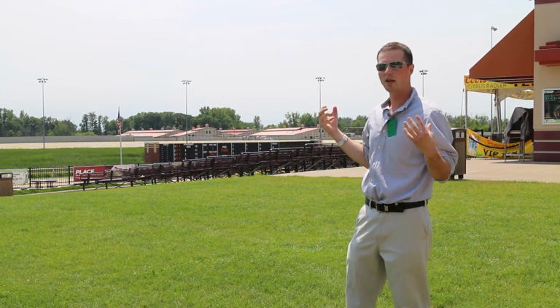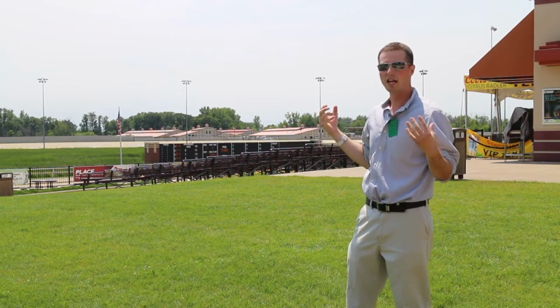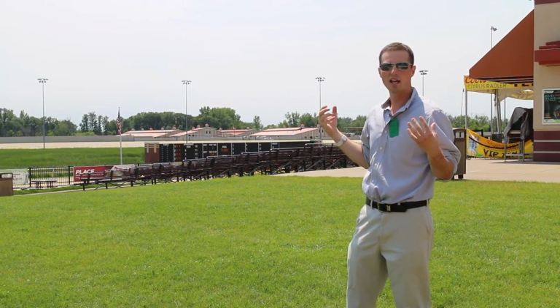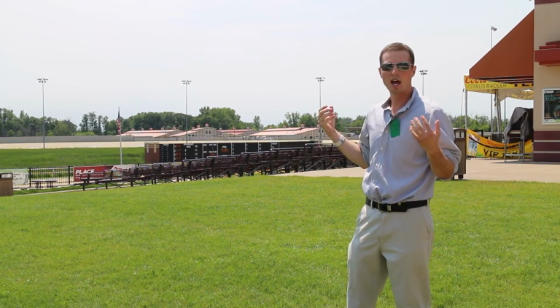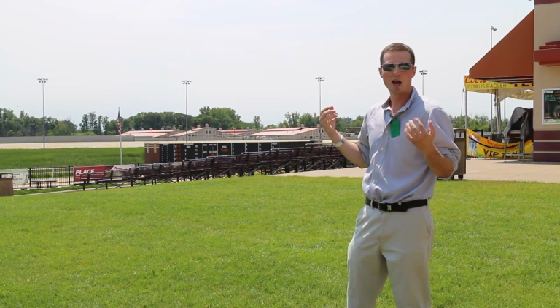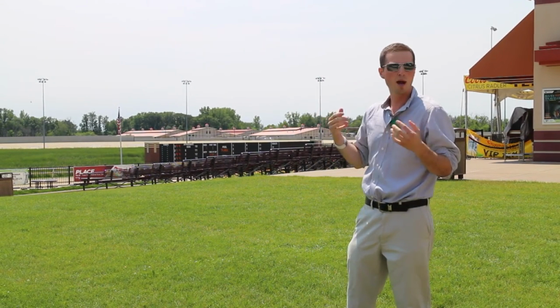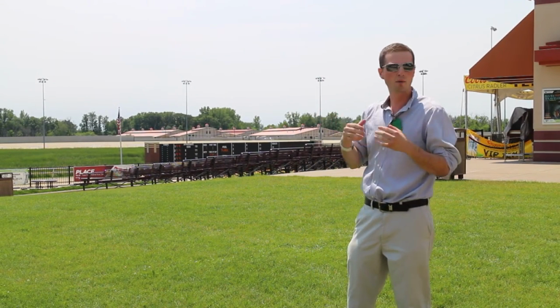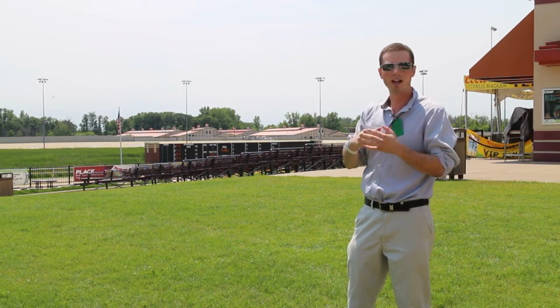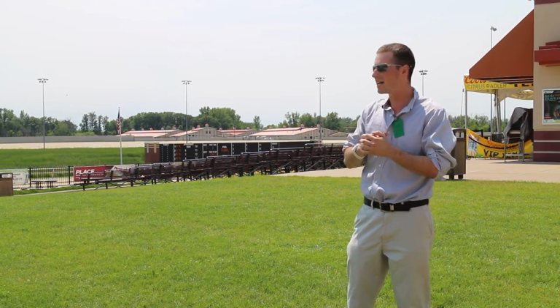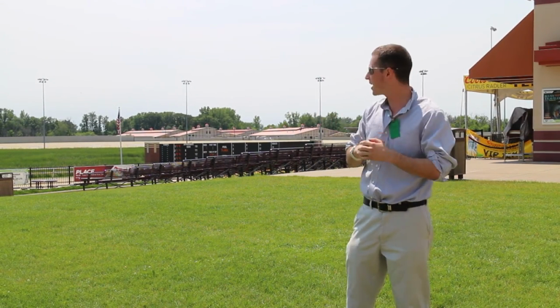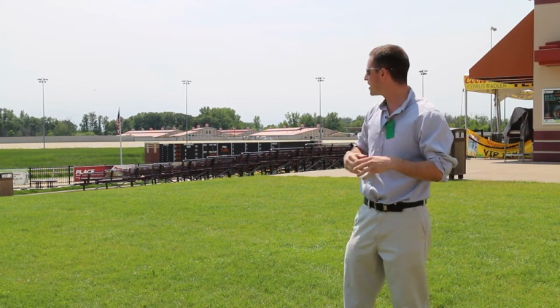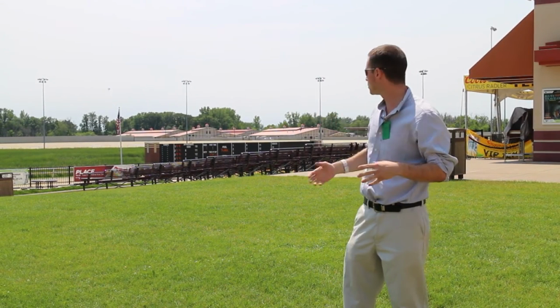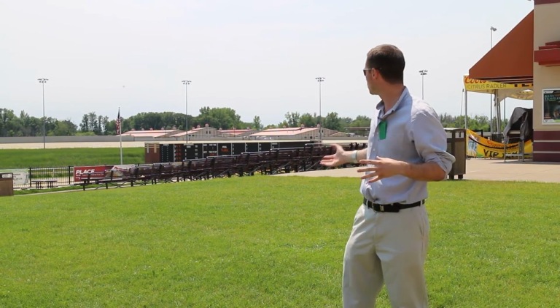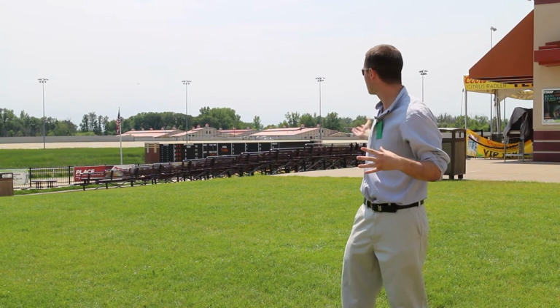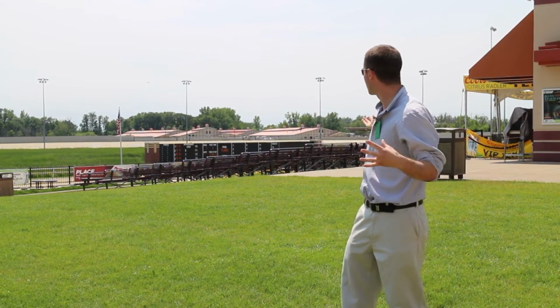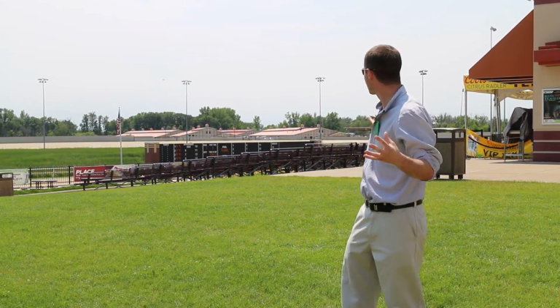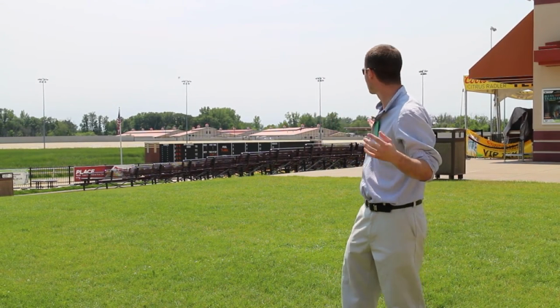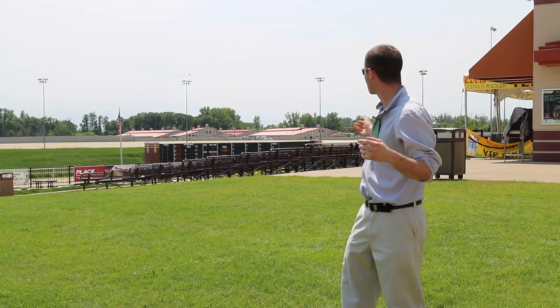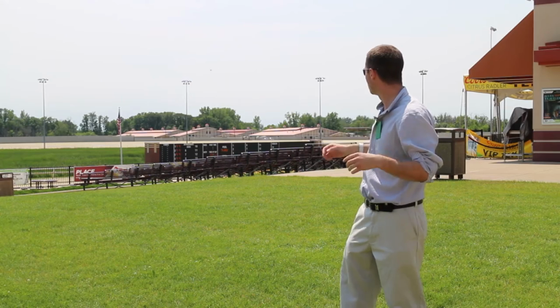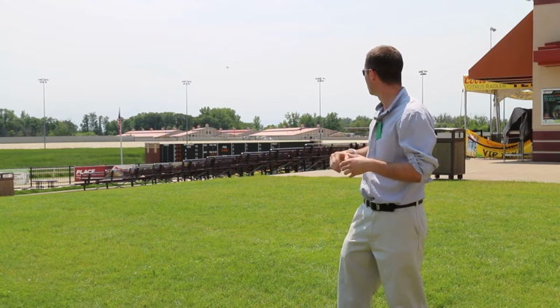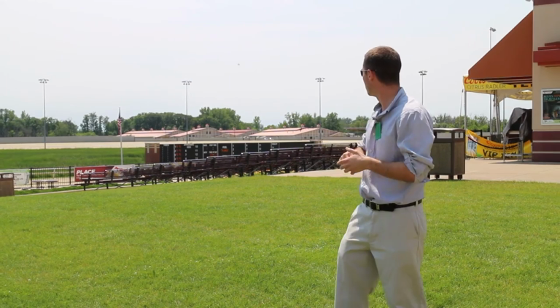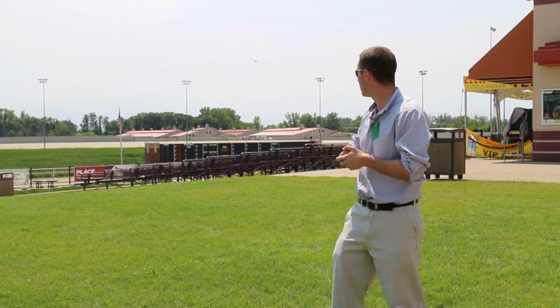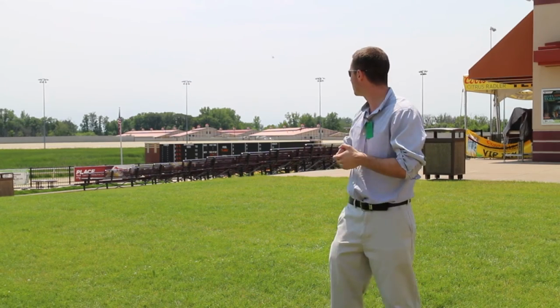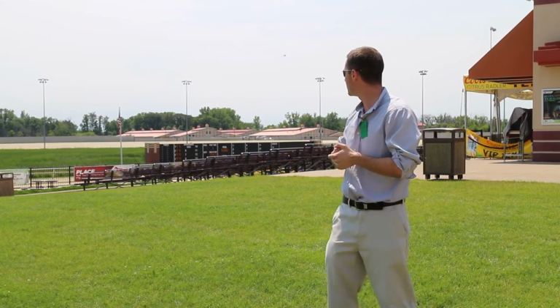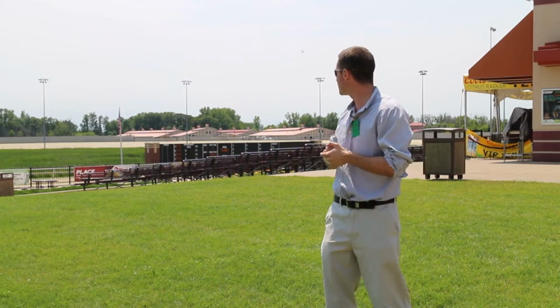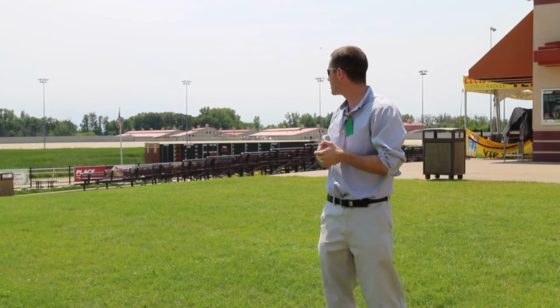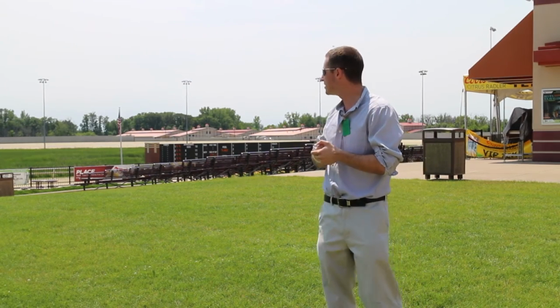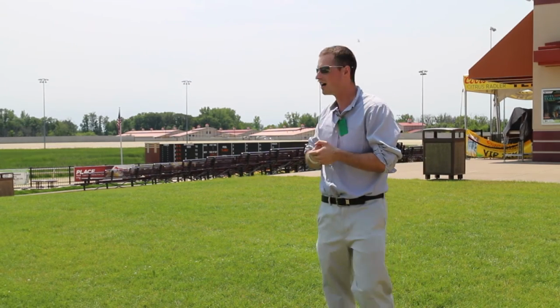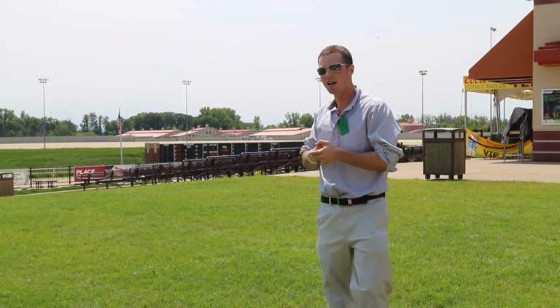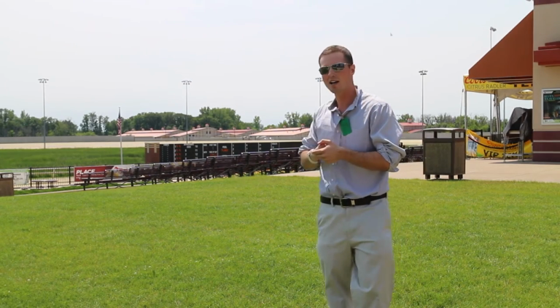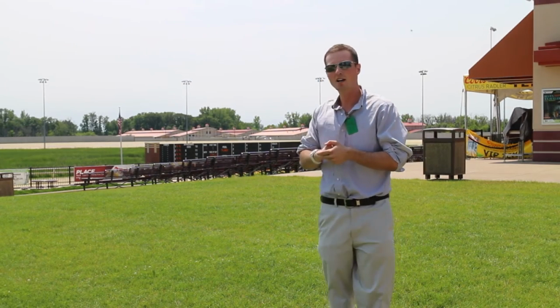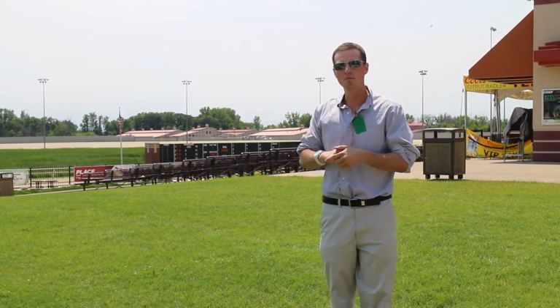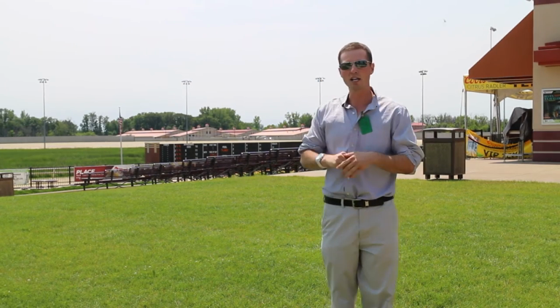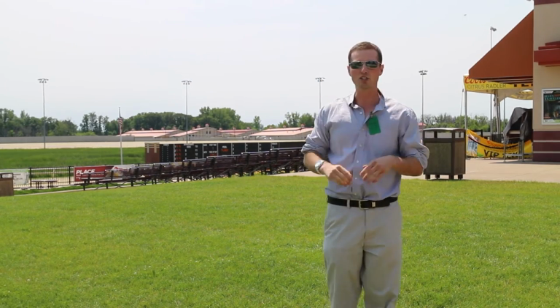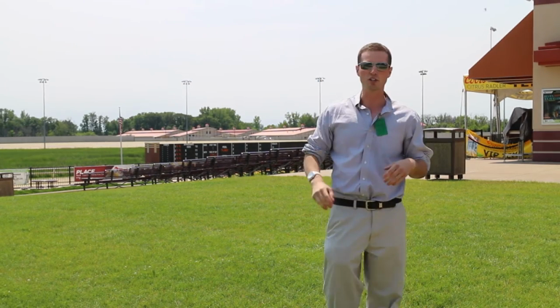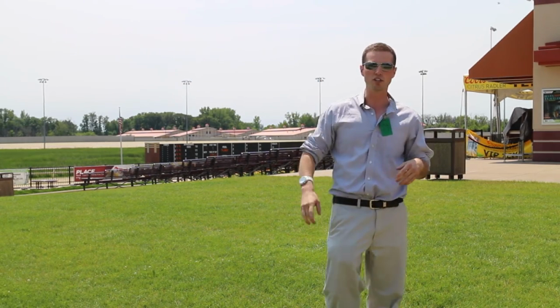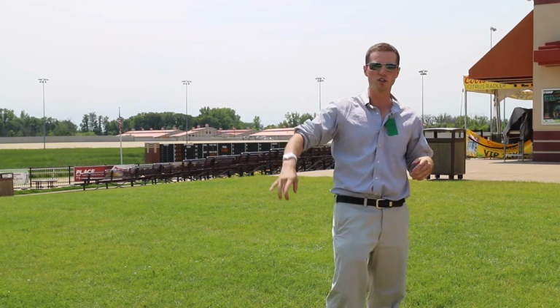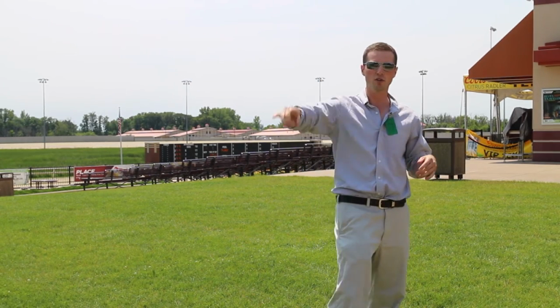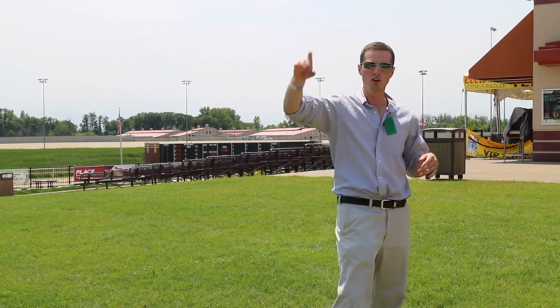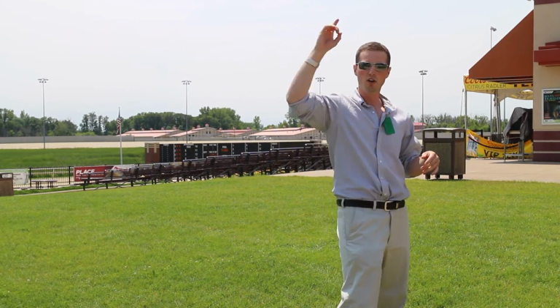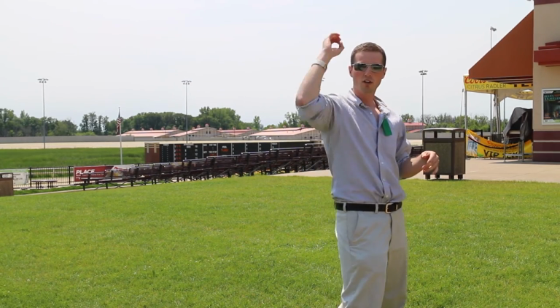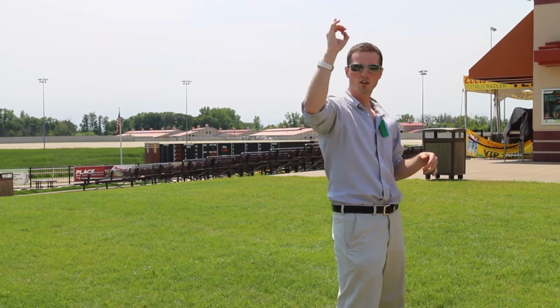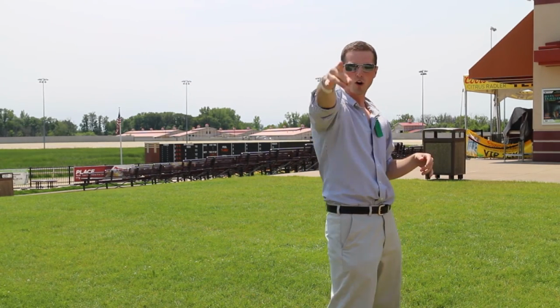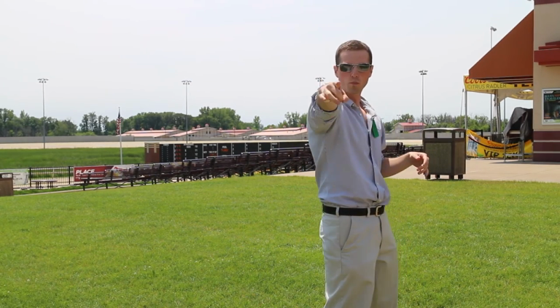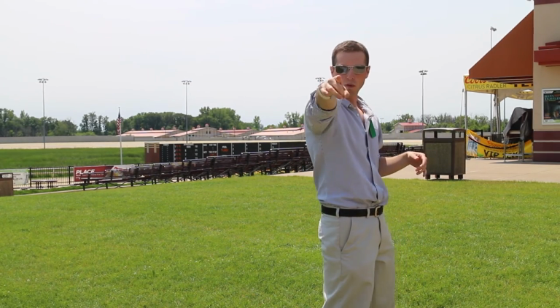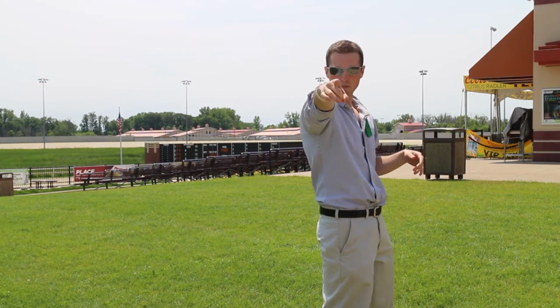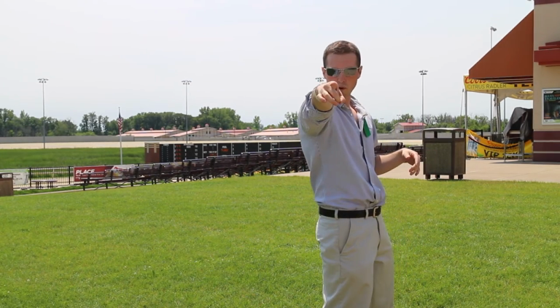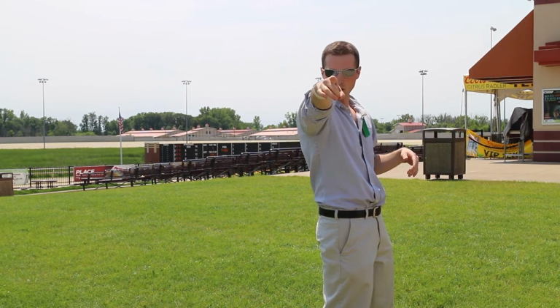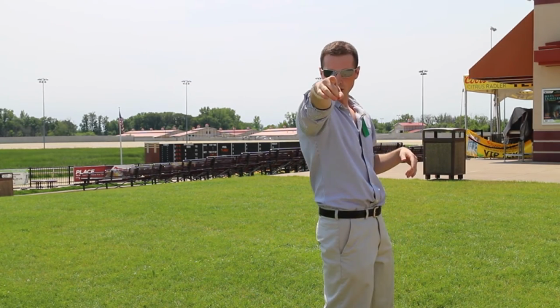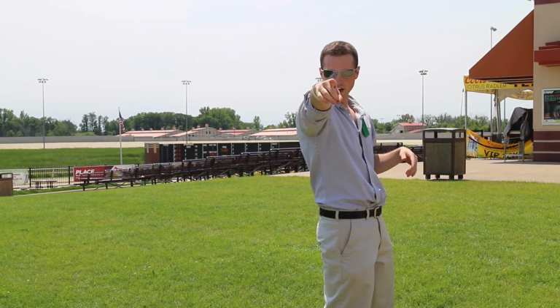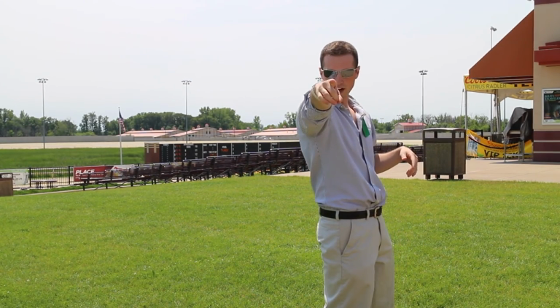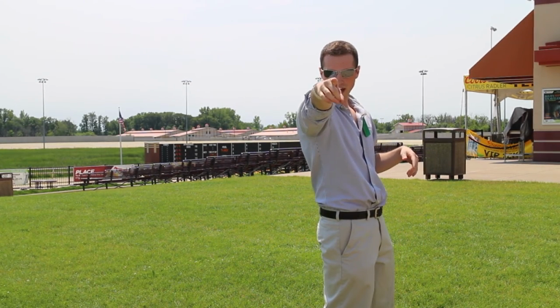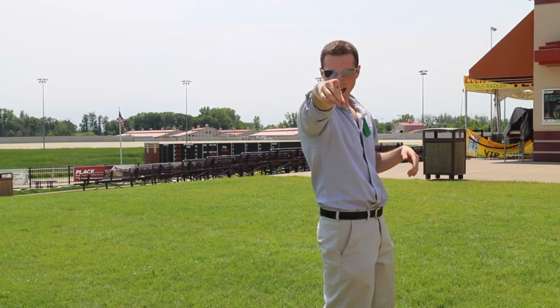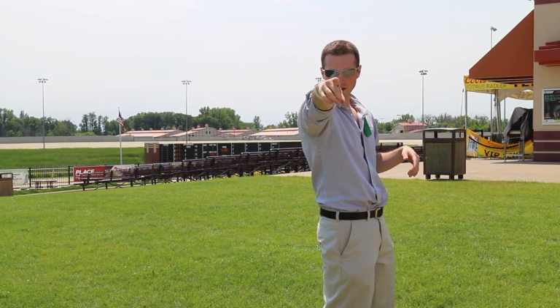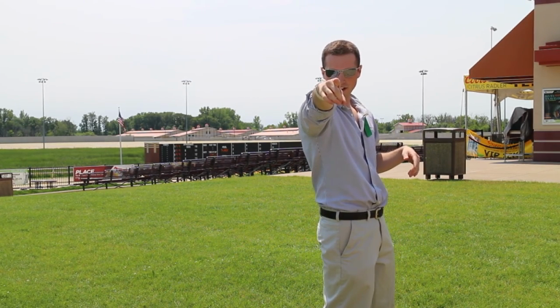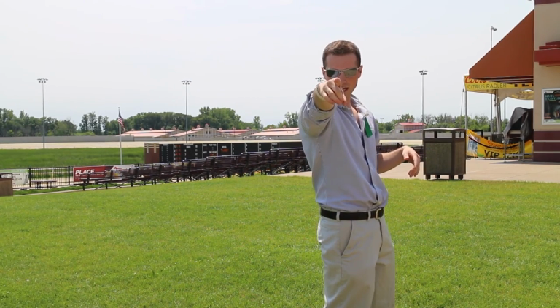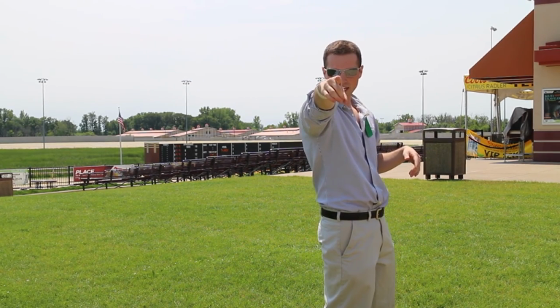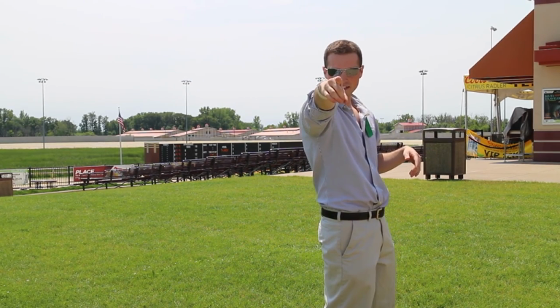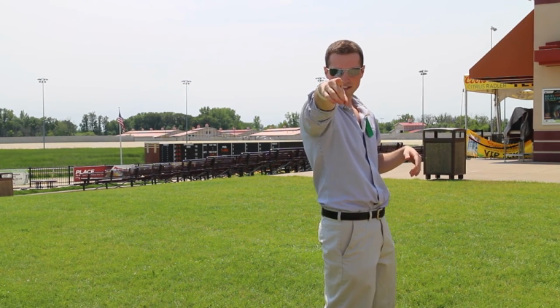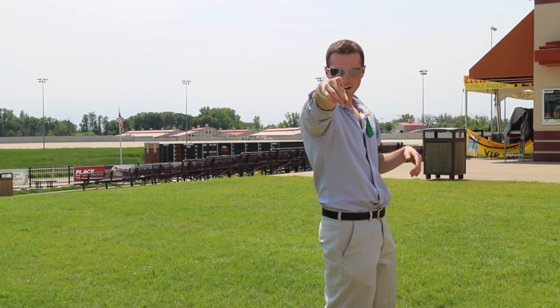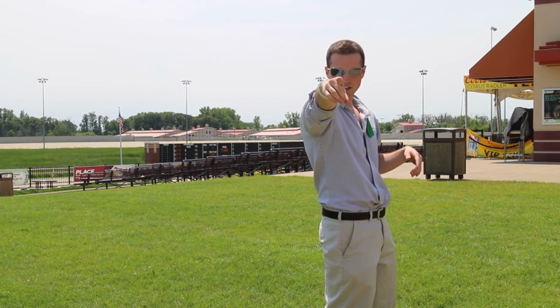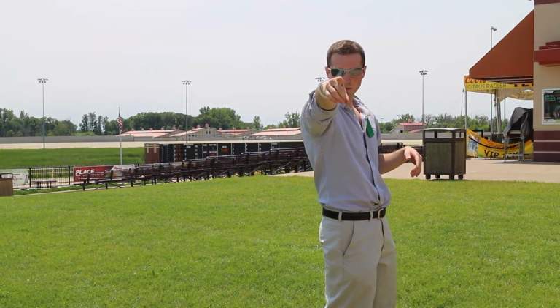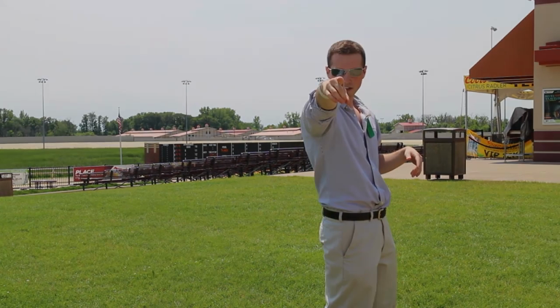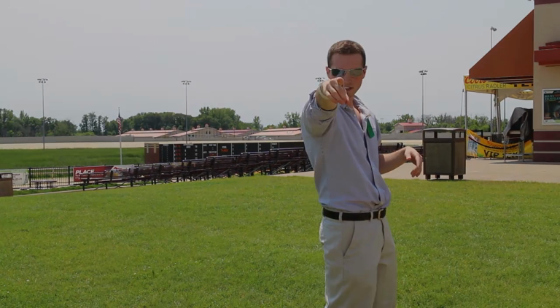I'm glad I got to show you all this. Make sure you go play poker at Running Aces Harness Park.